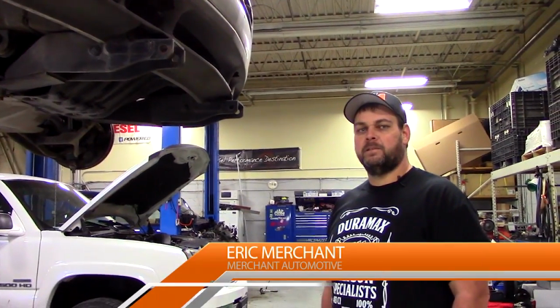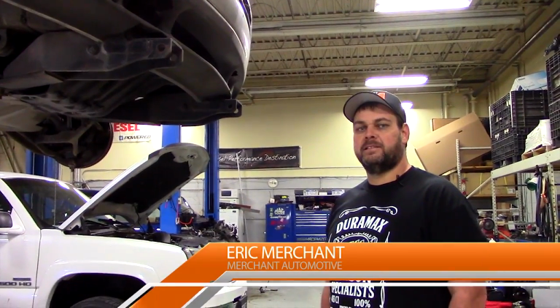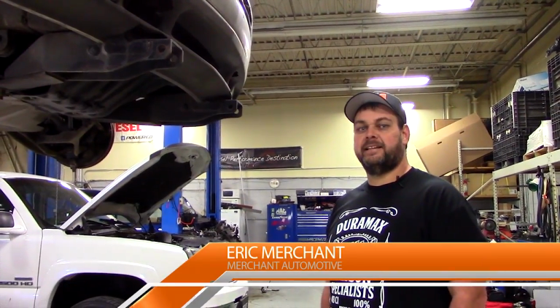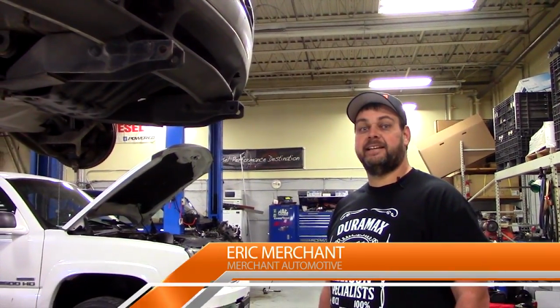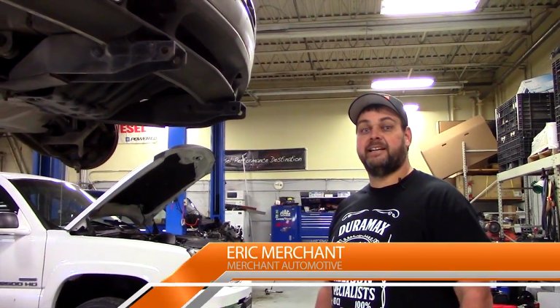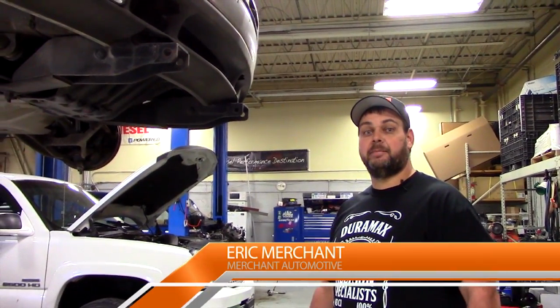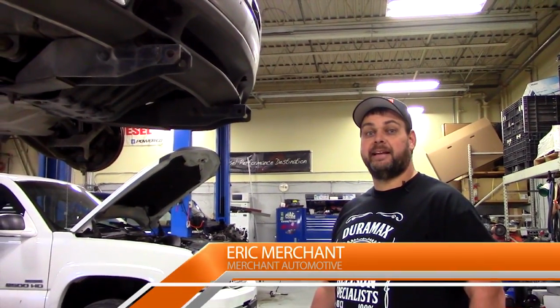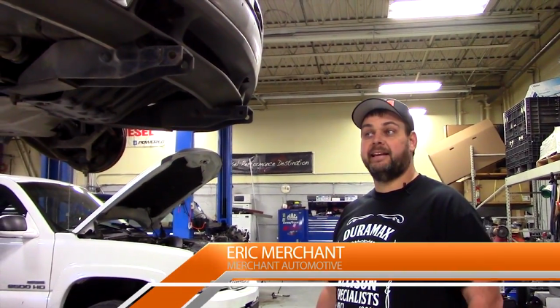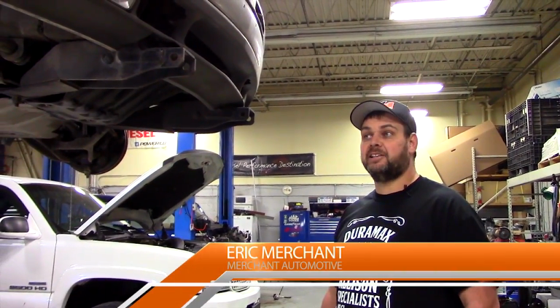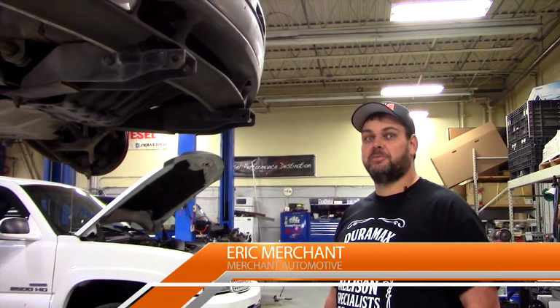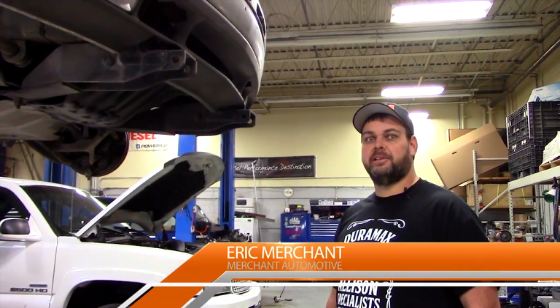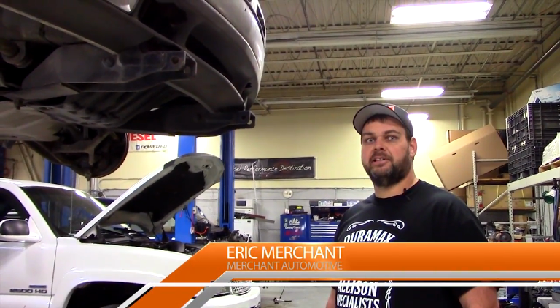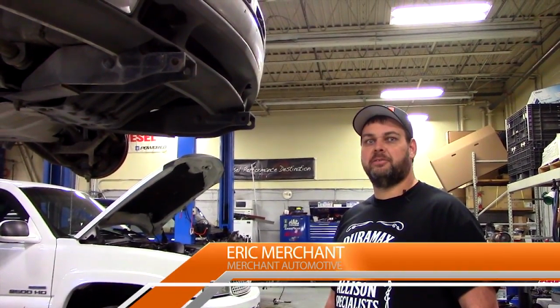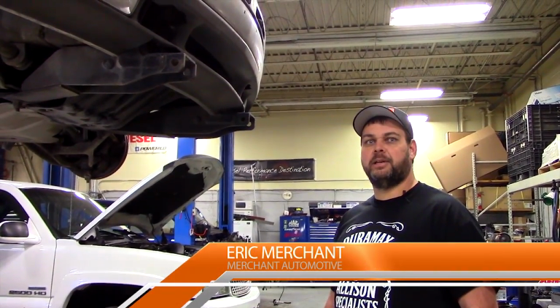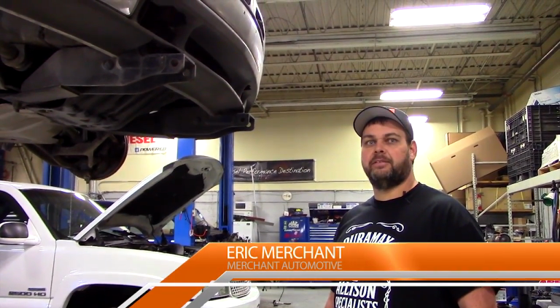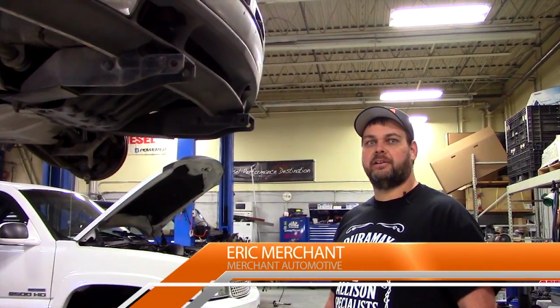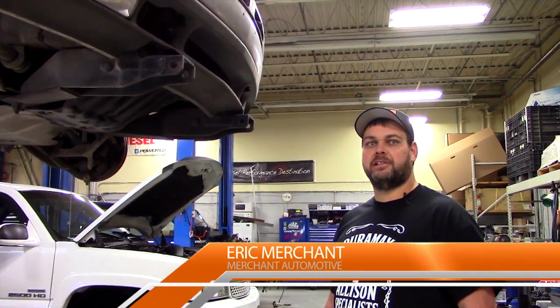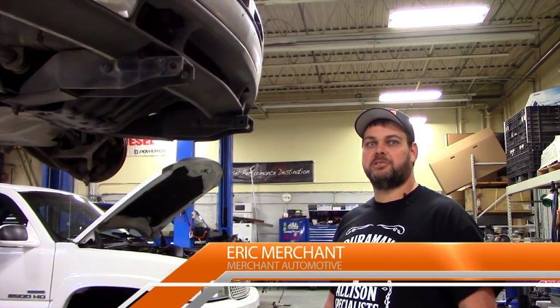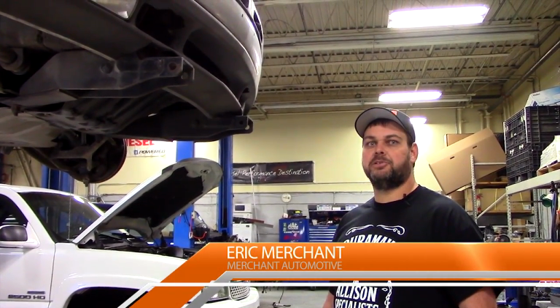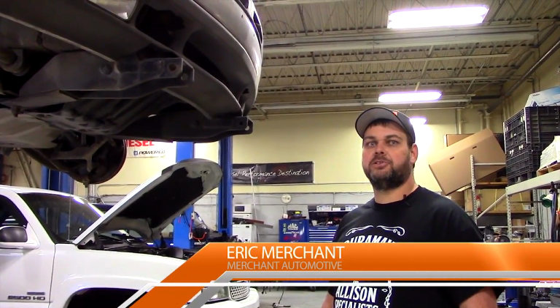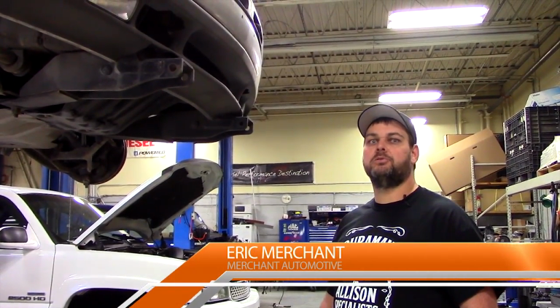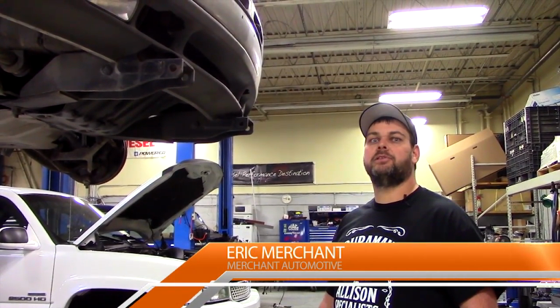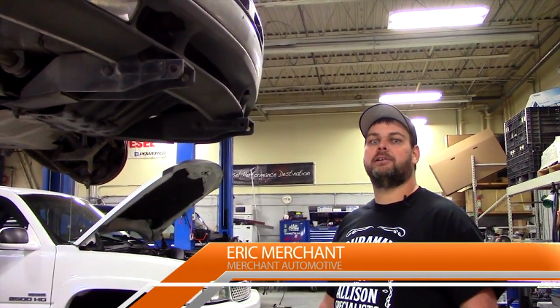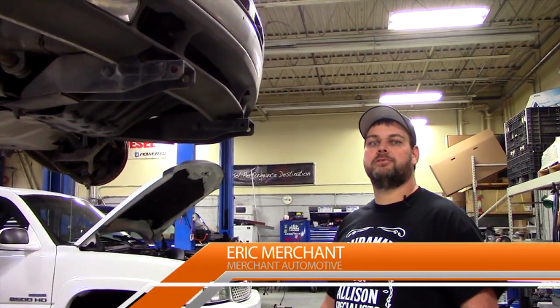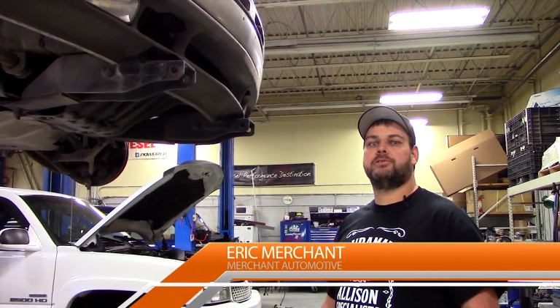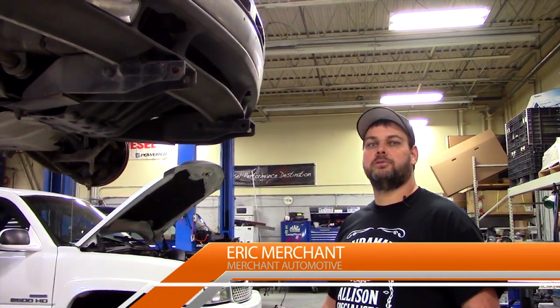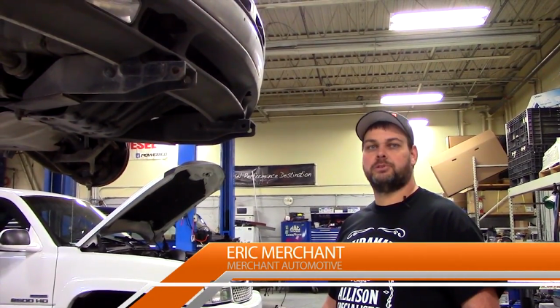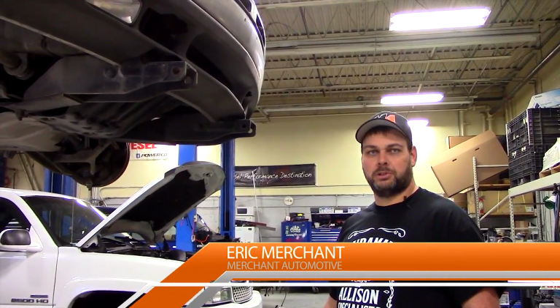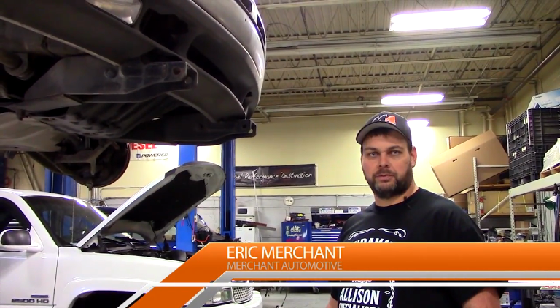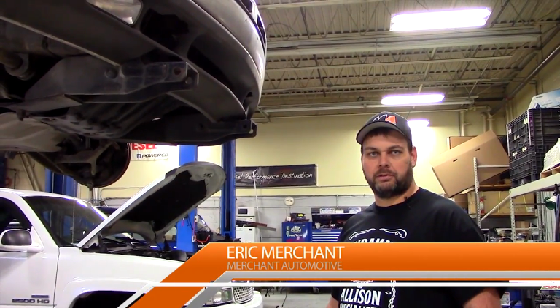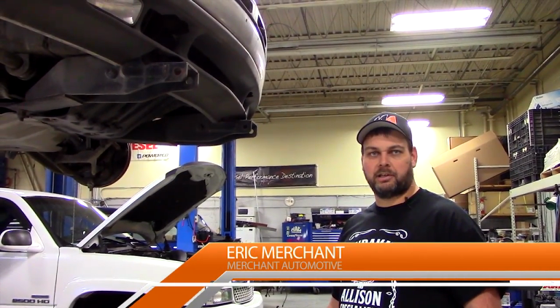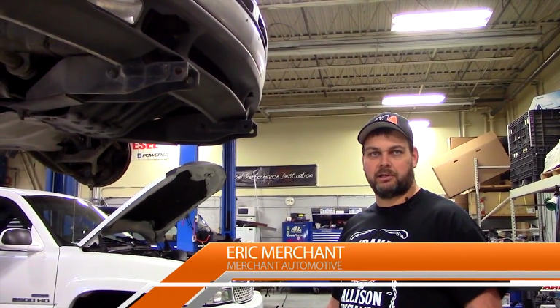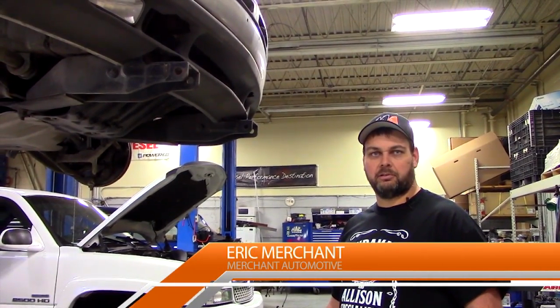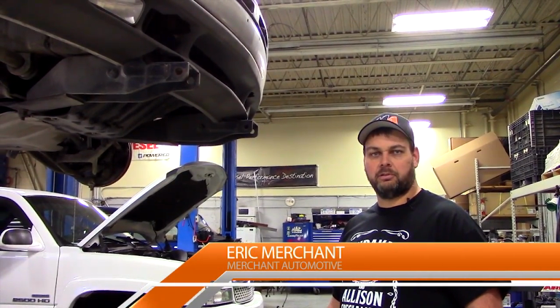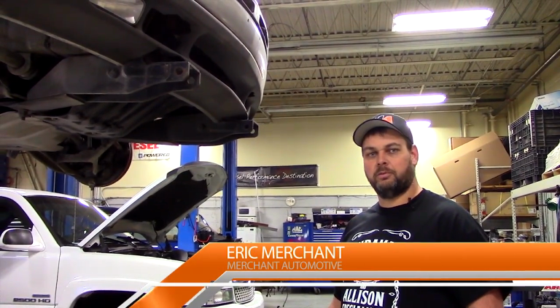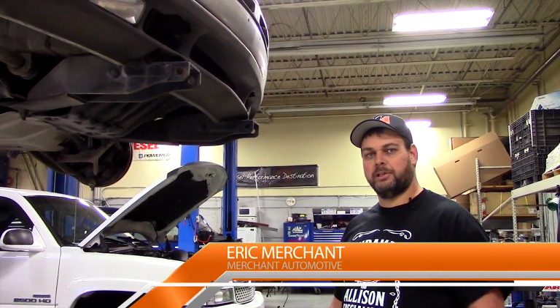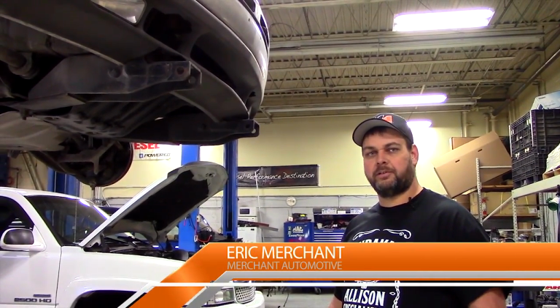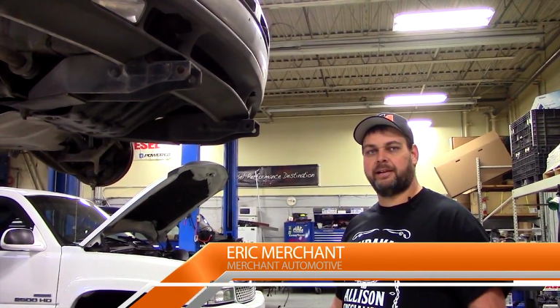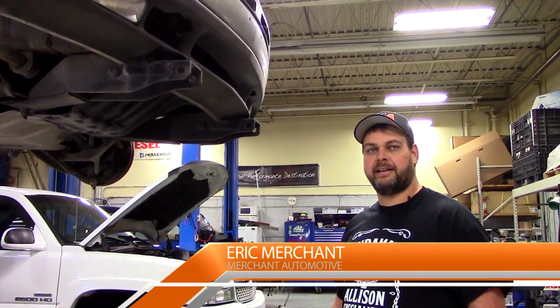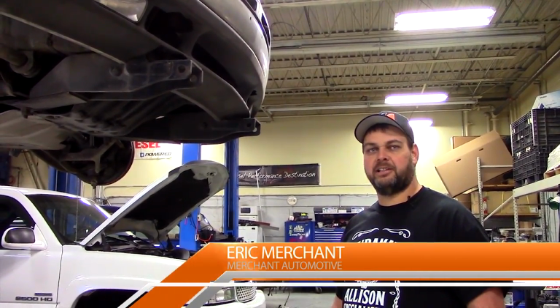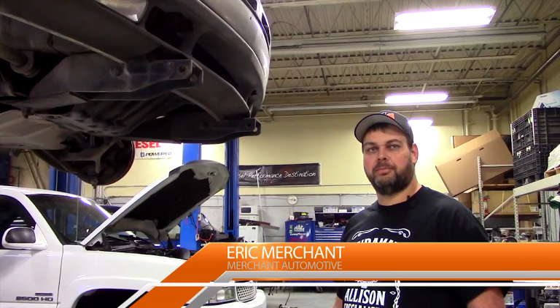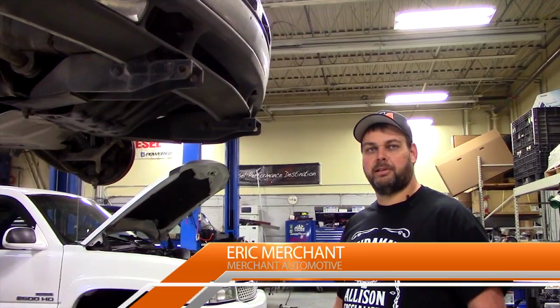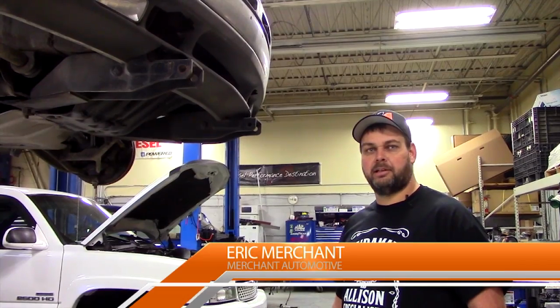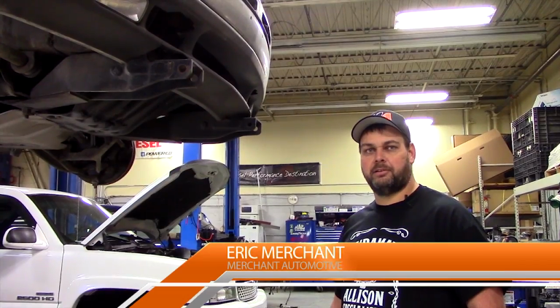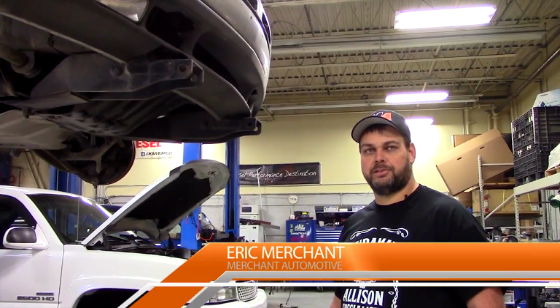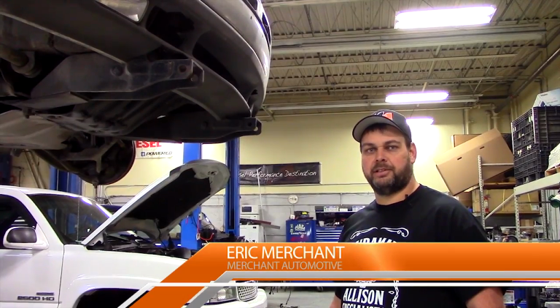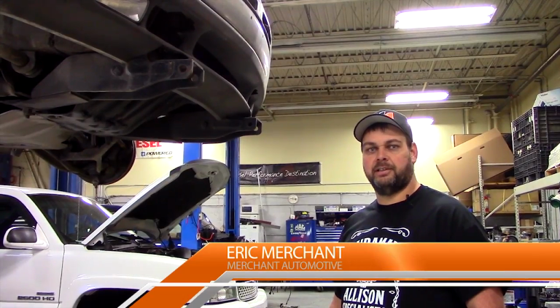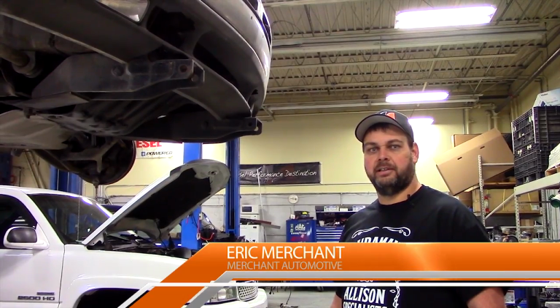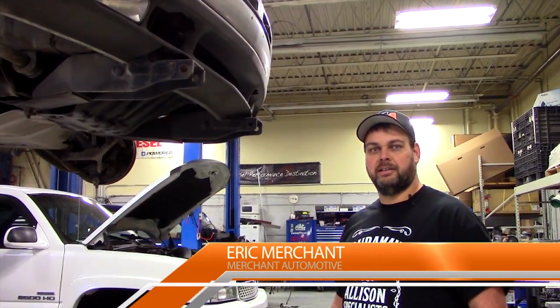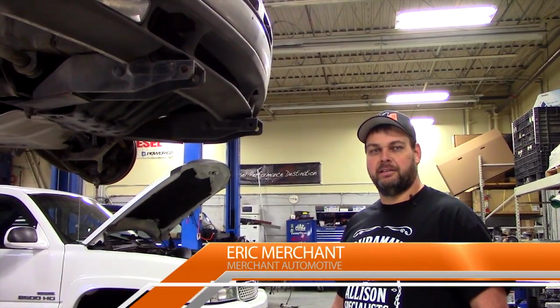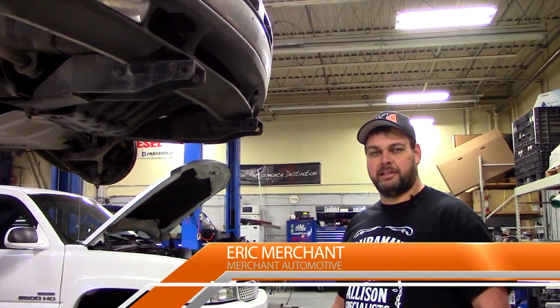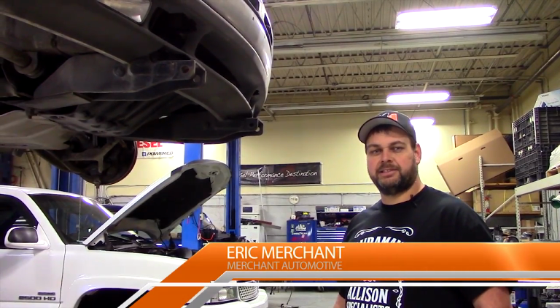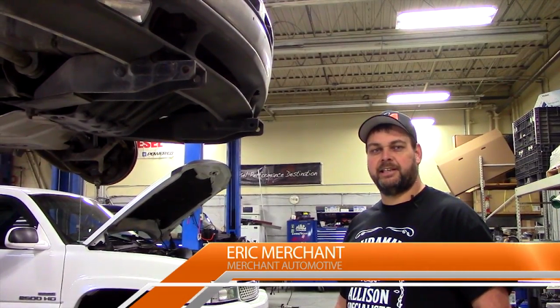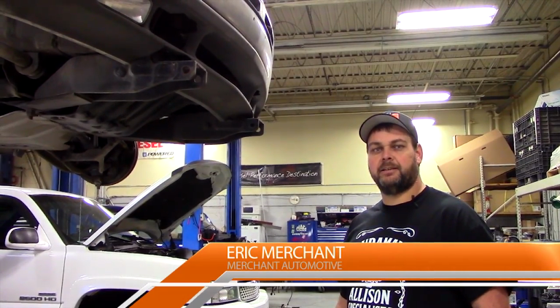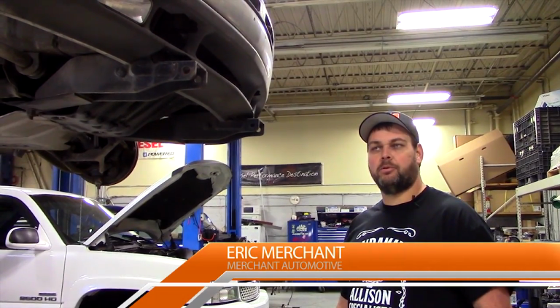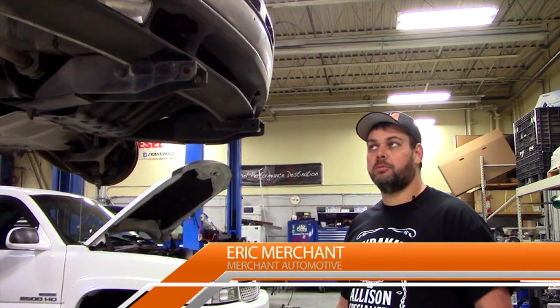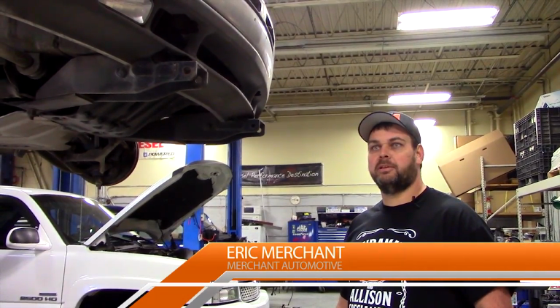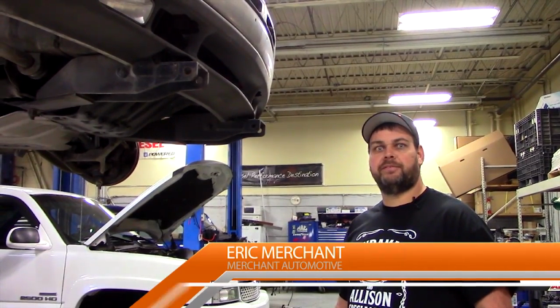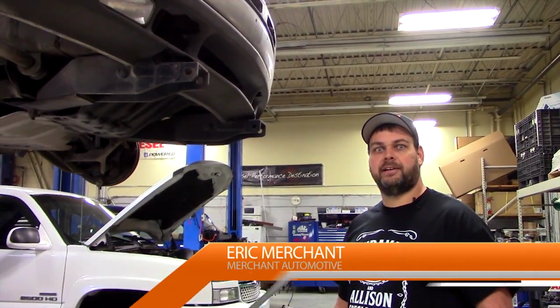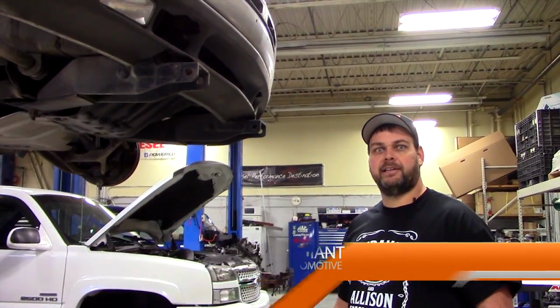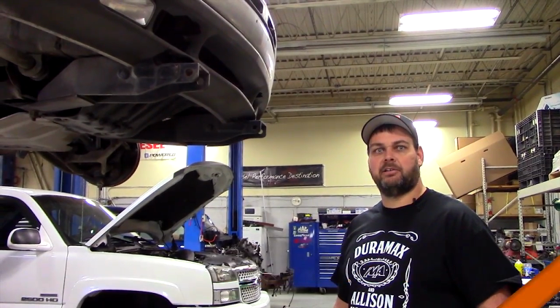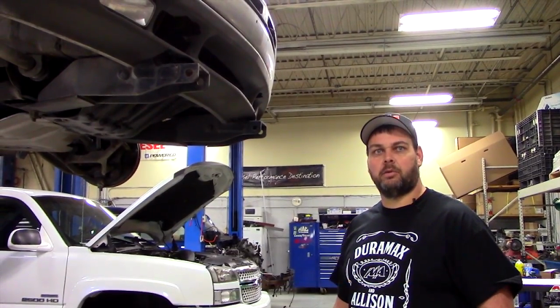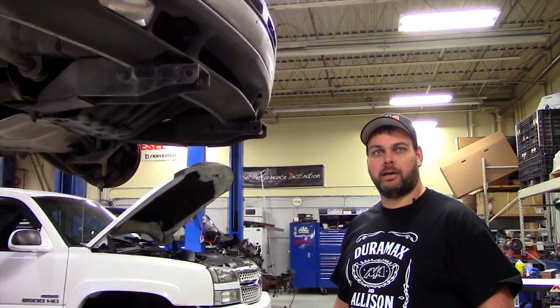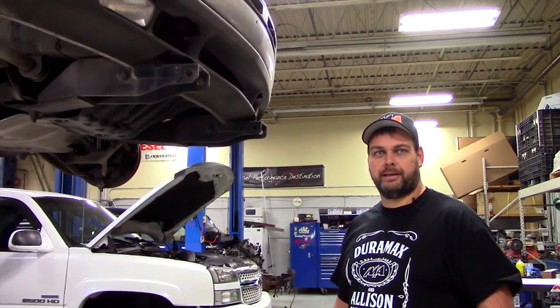Today on Mechanics Minute we have a customer's 2002 Silverado with a crack in the bell housing. Let's take a moment and find out why.